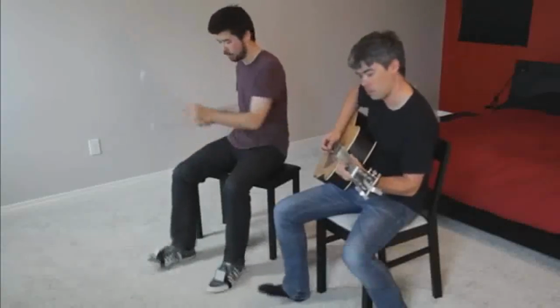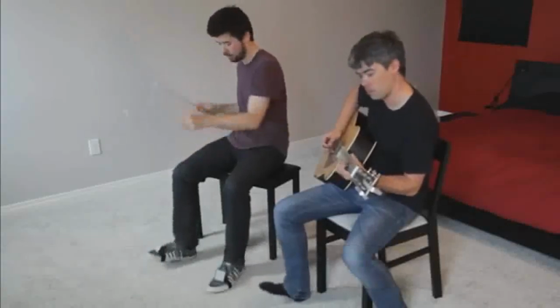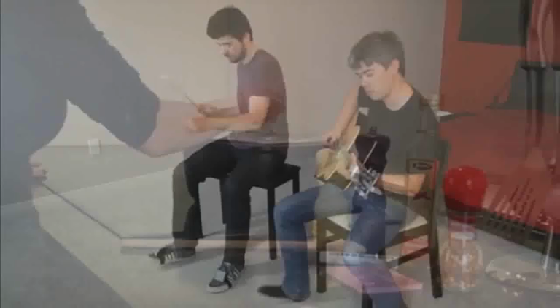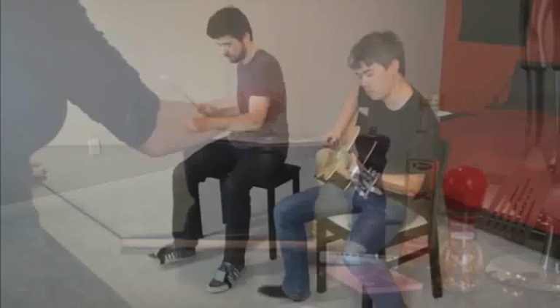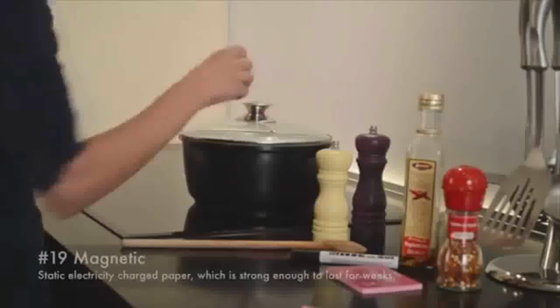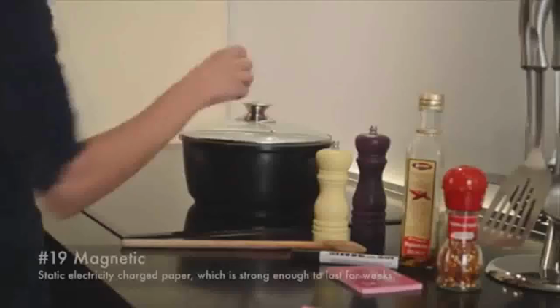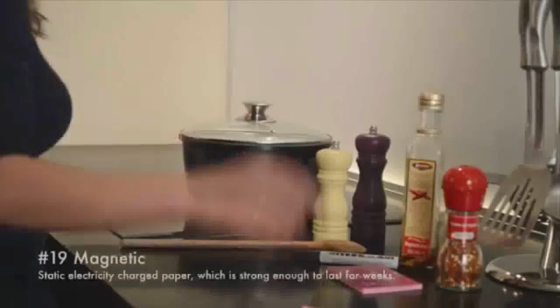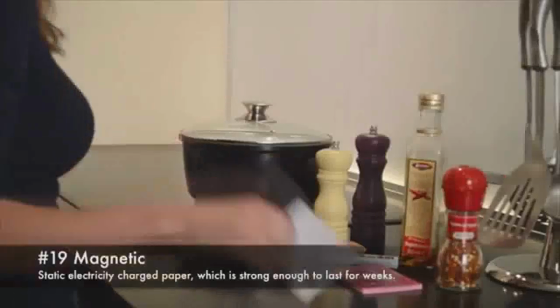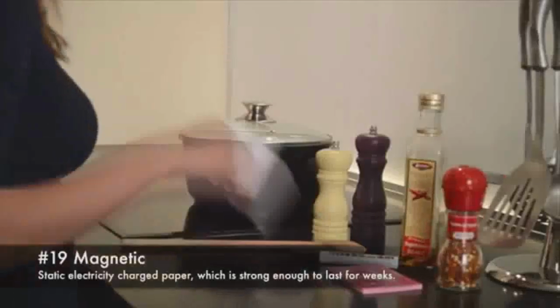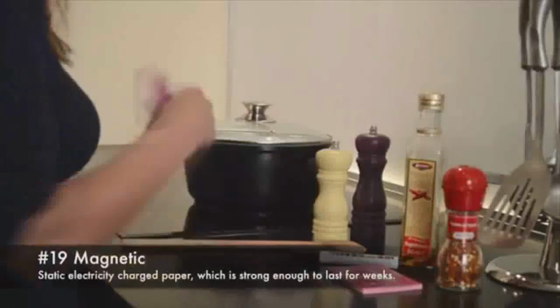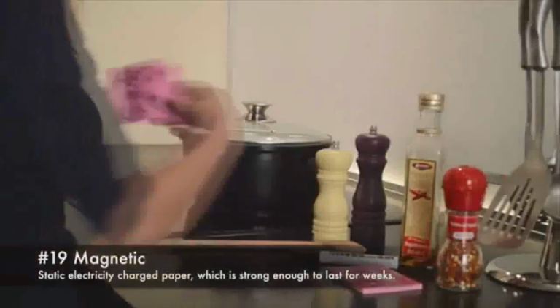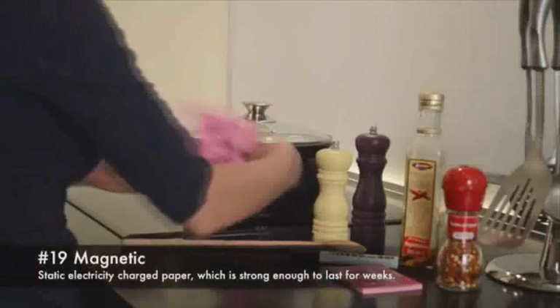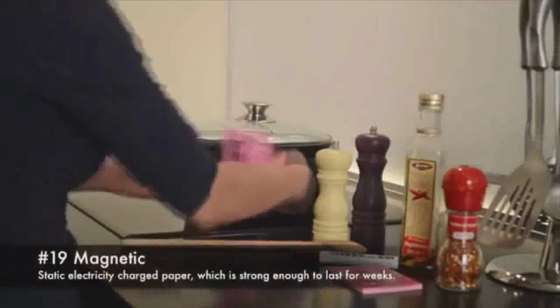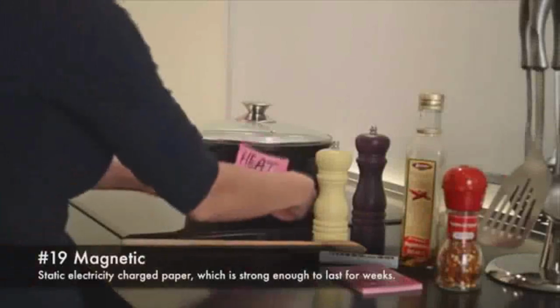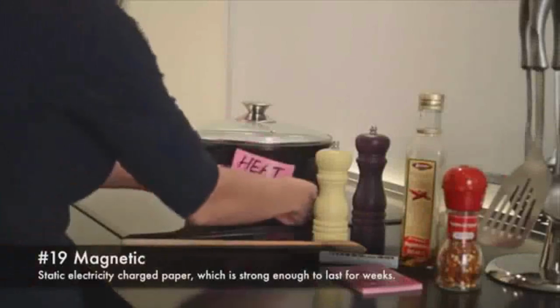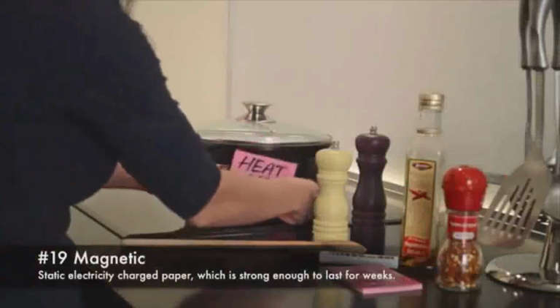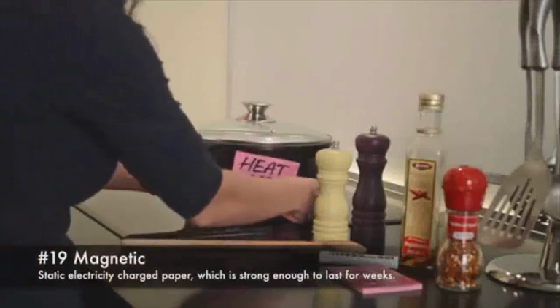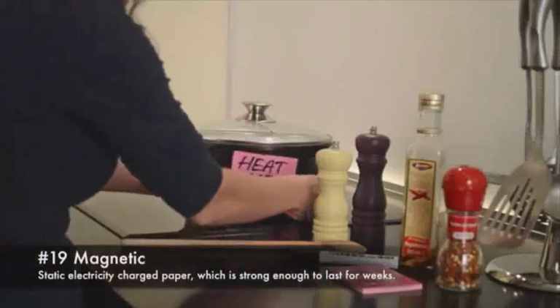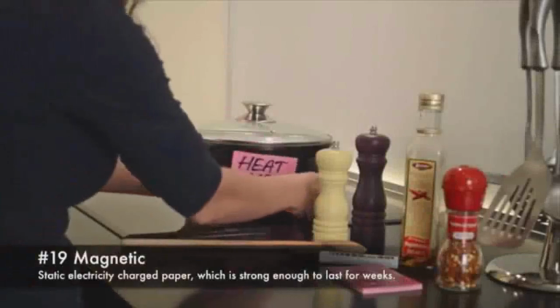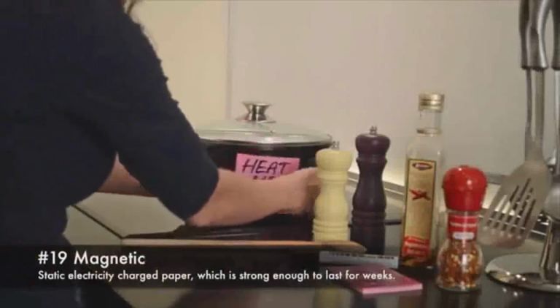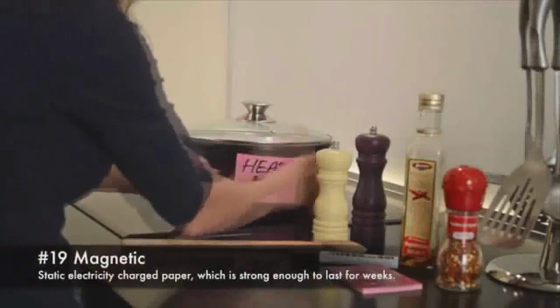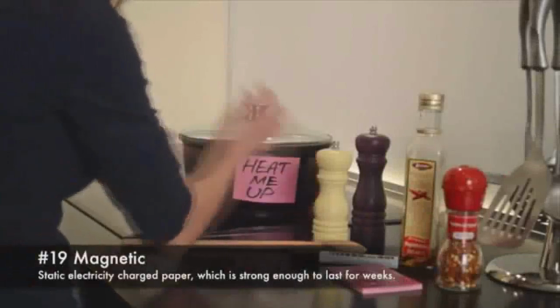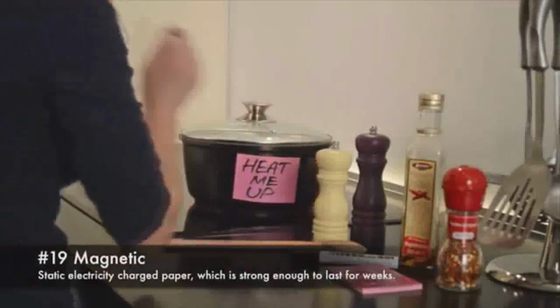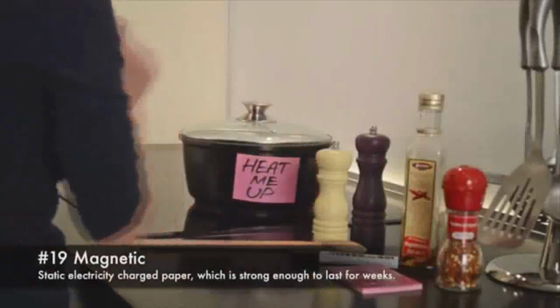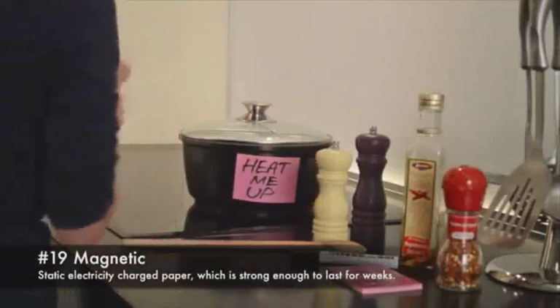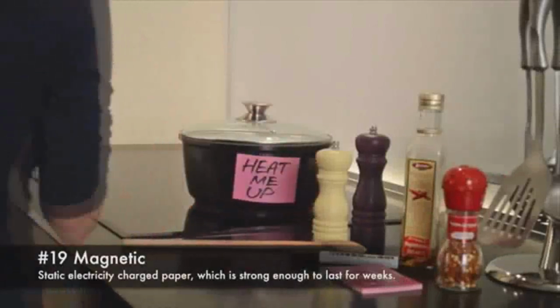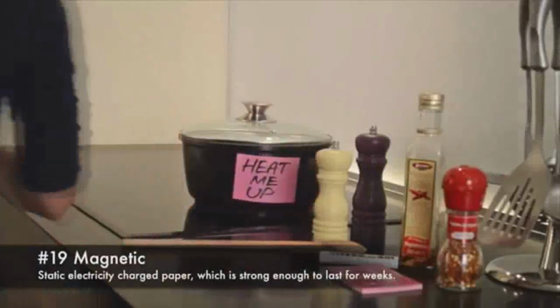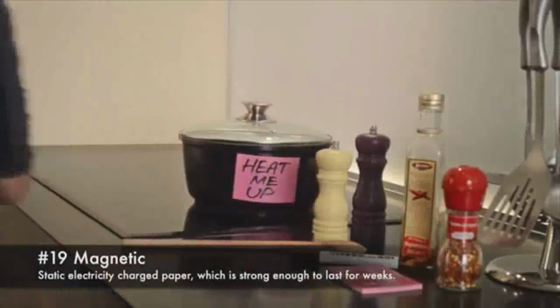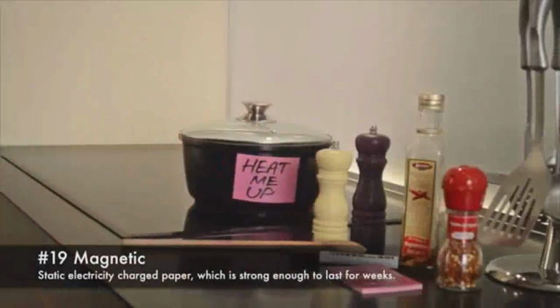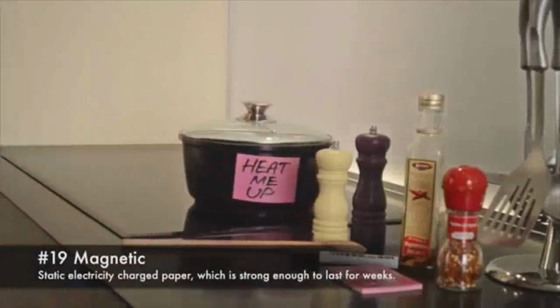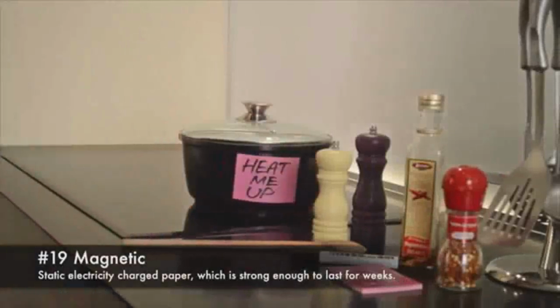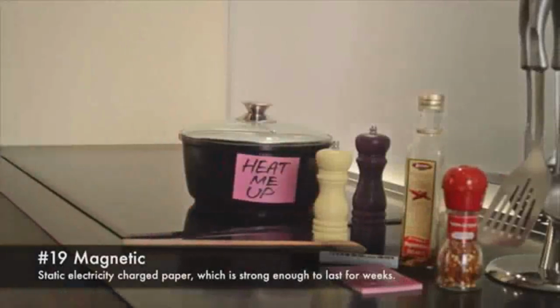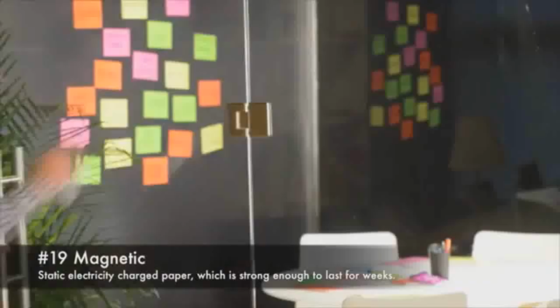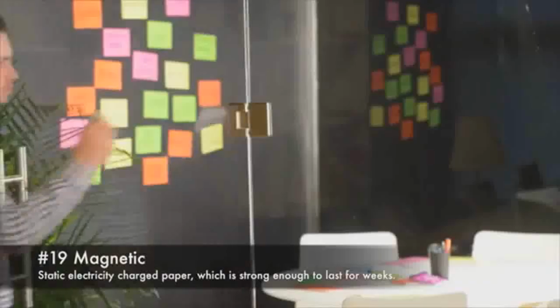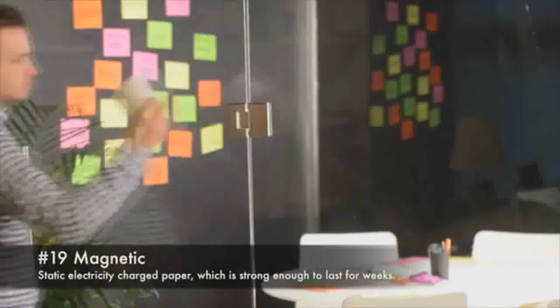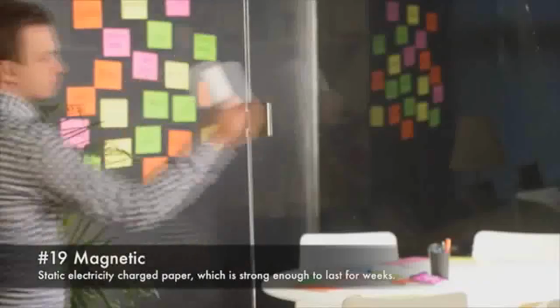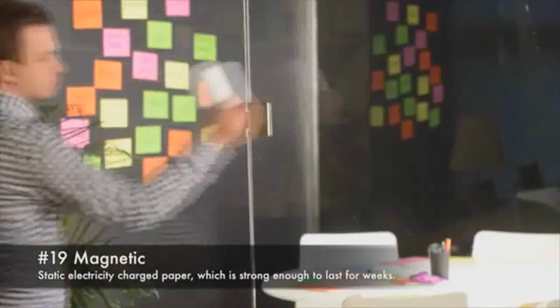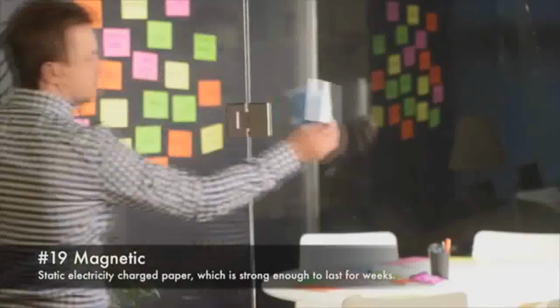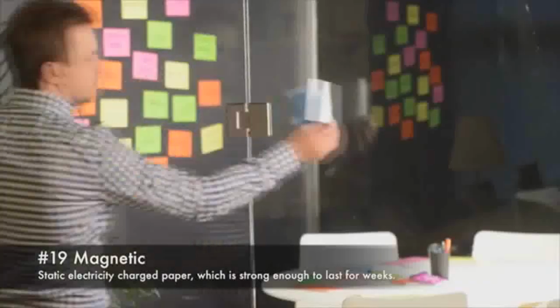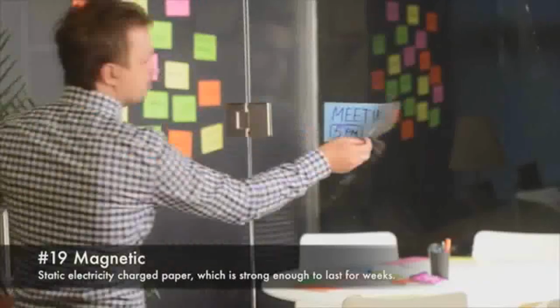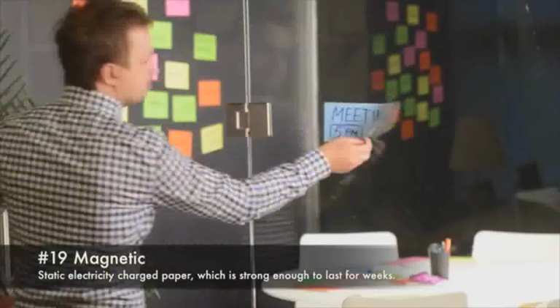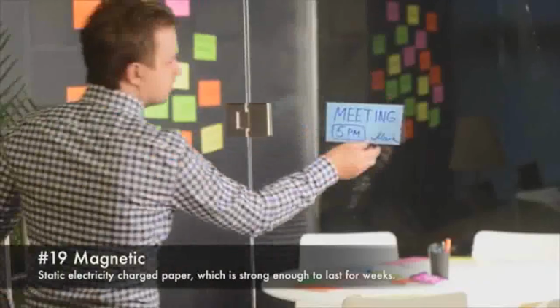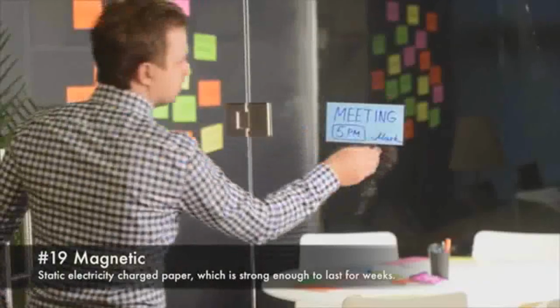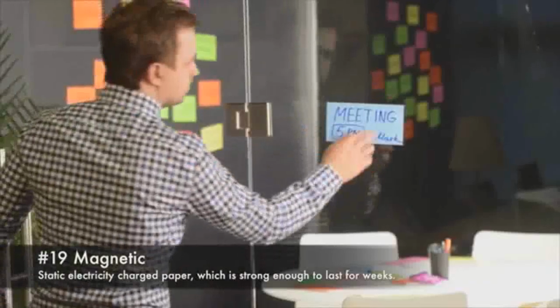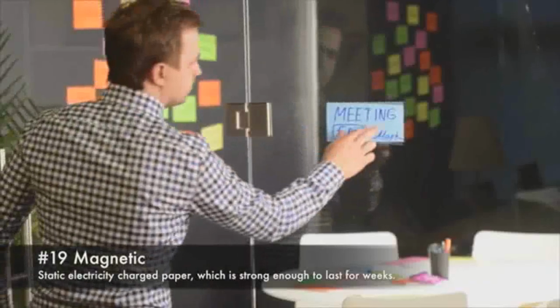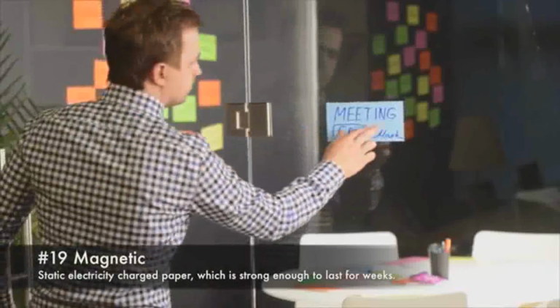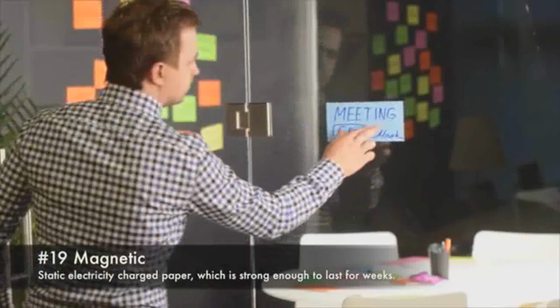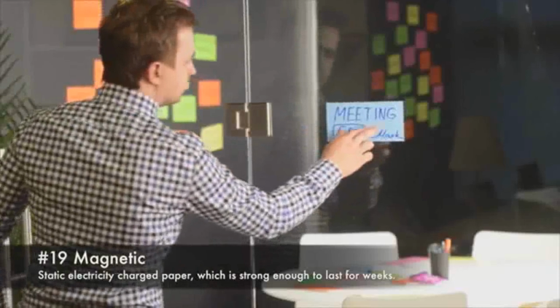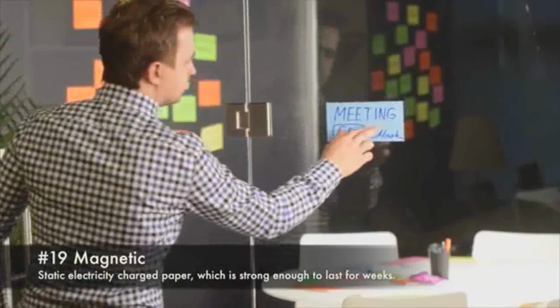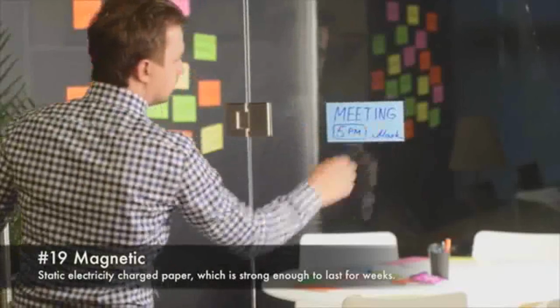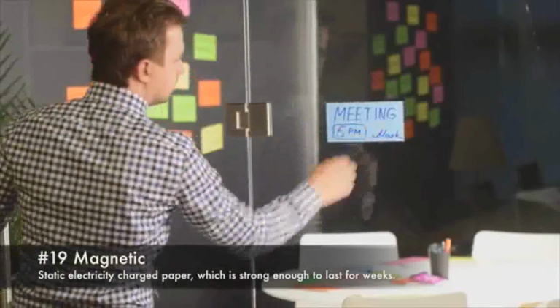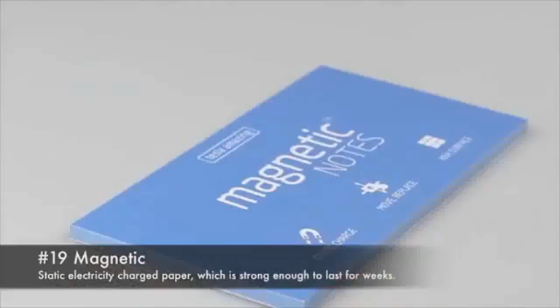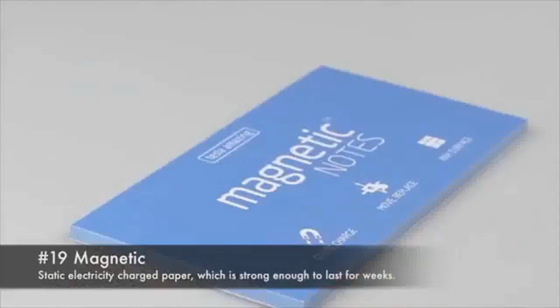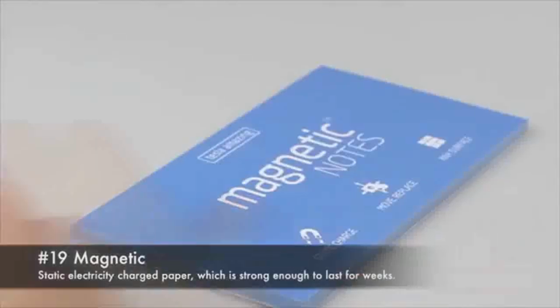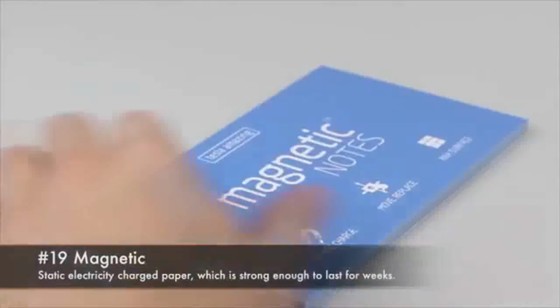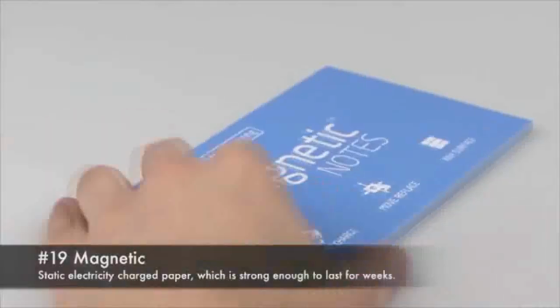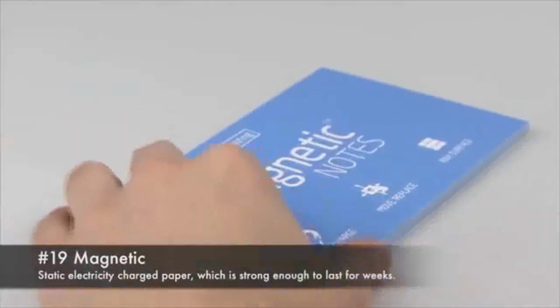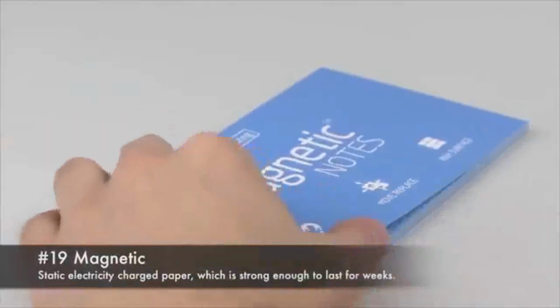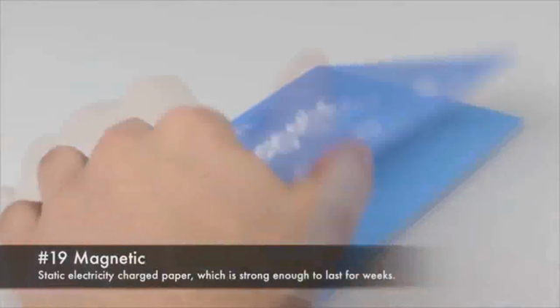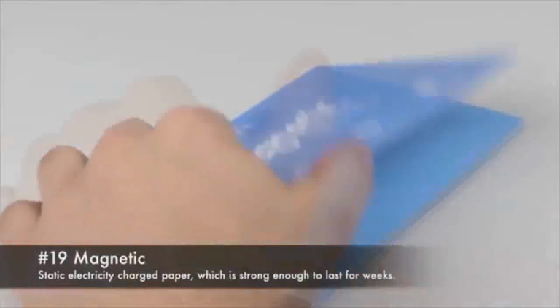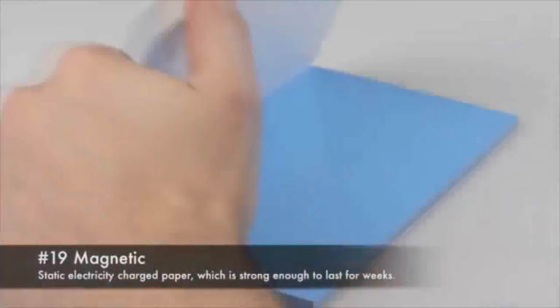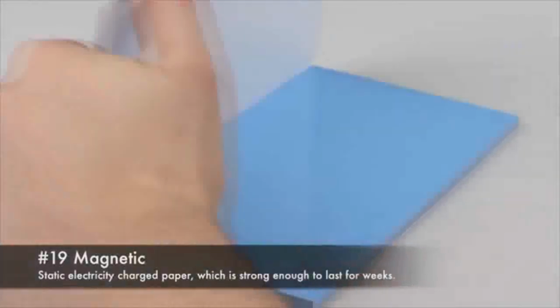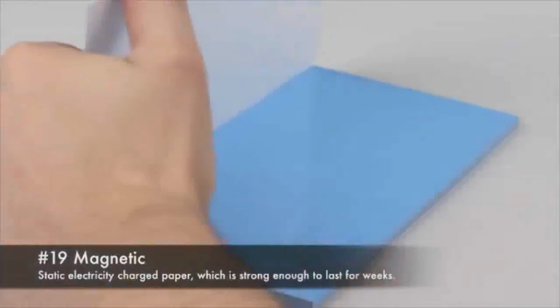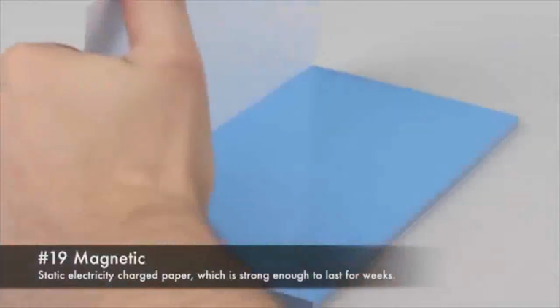19. Magnetic. Static electric charged paper which is strong enough to last for weeks.